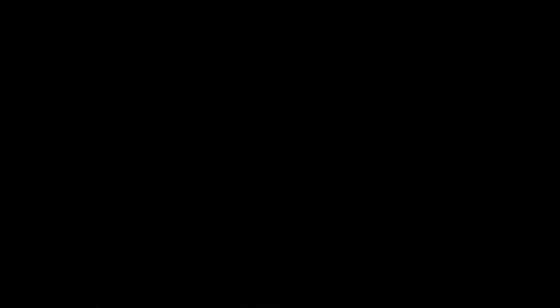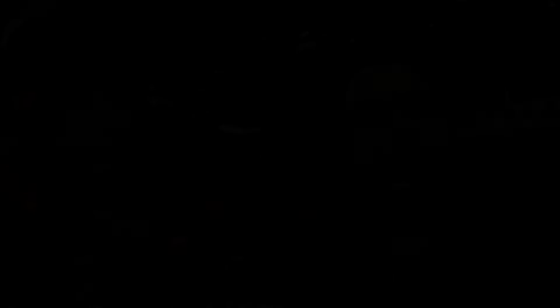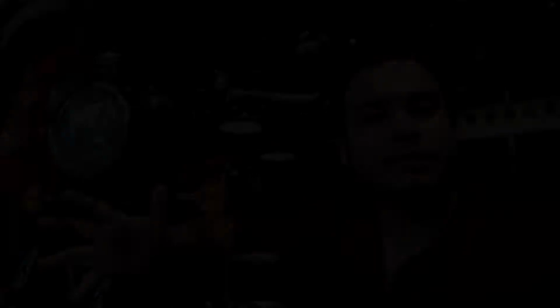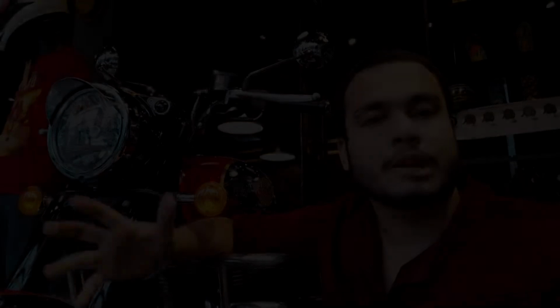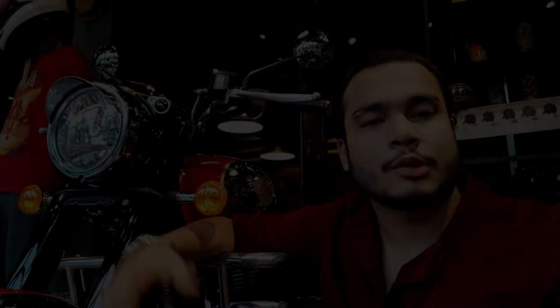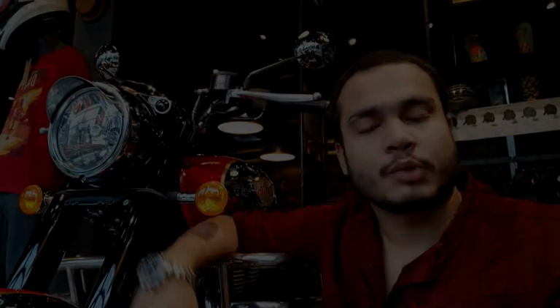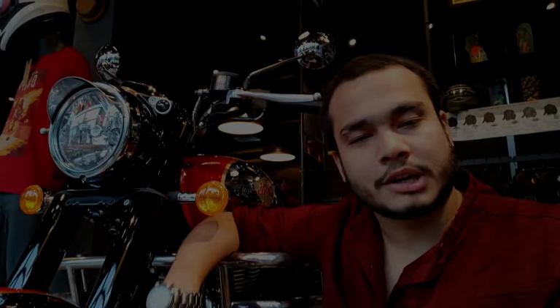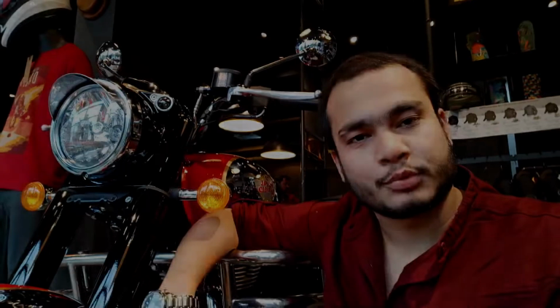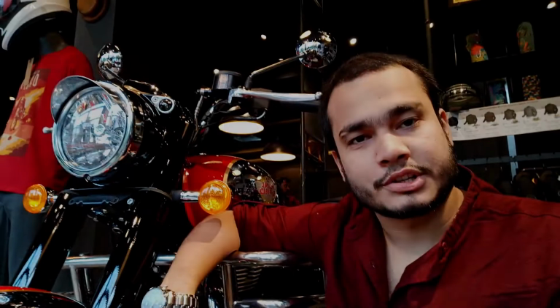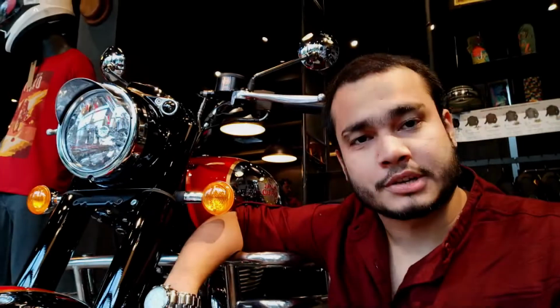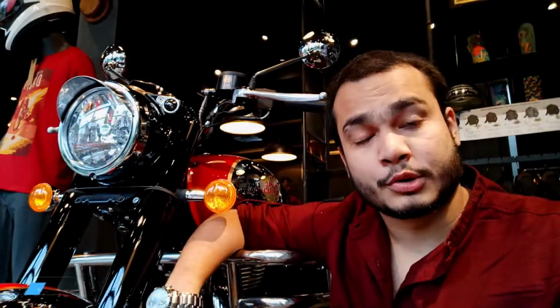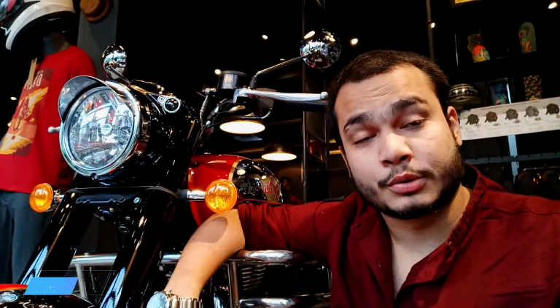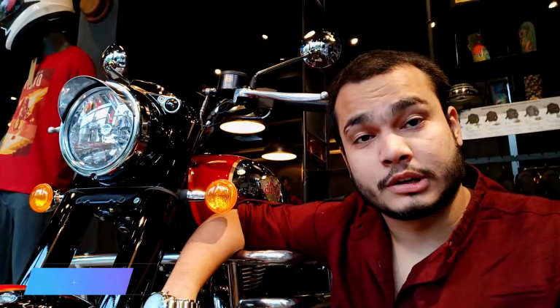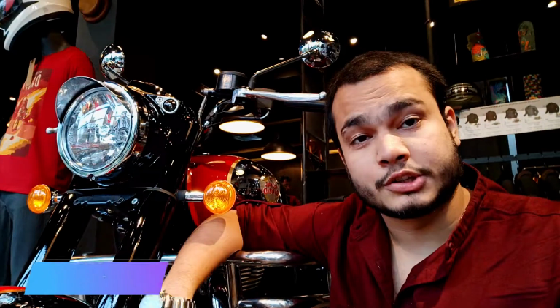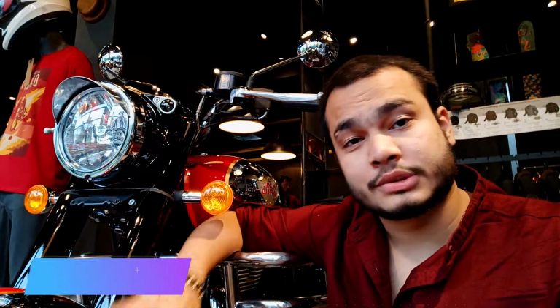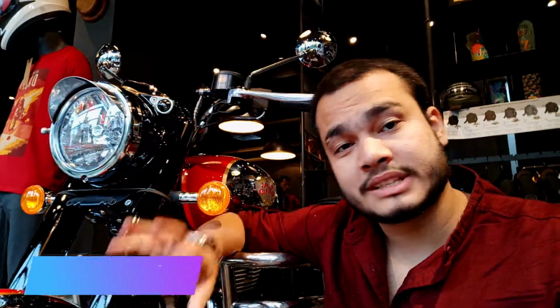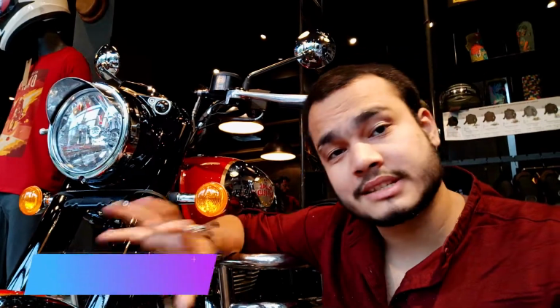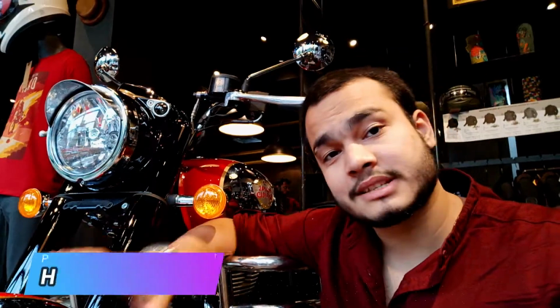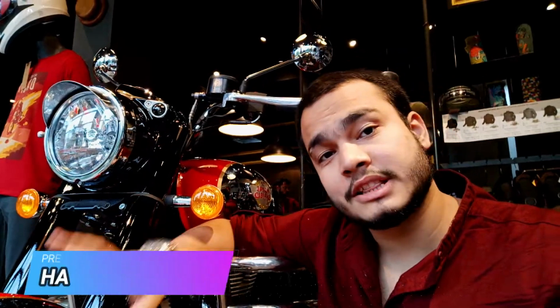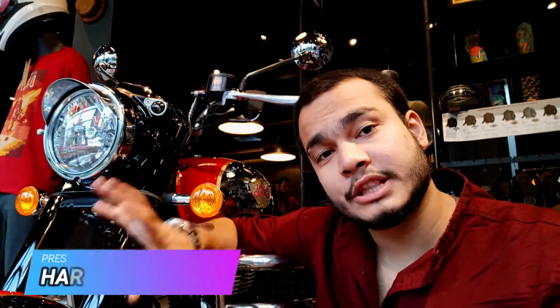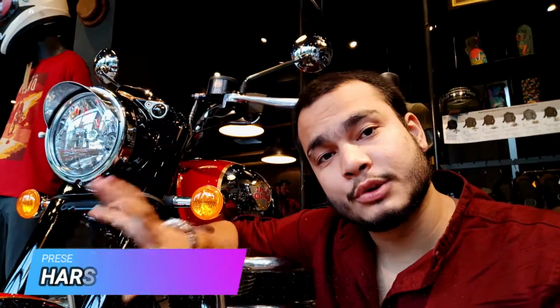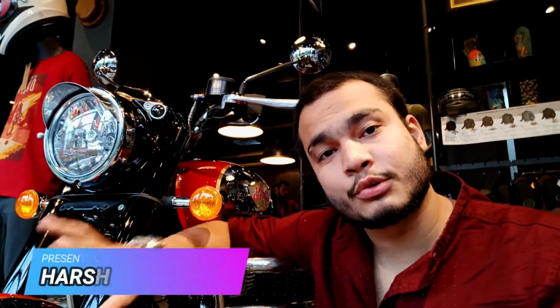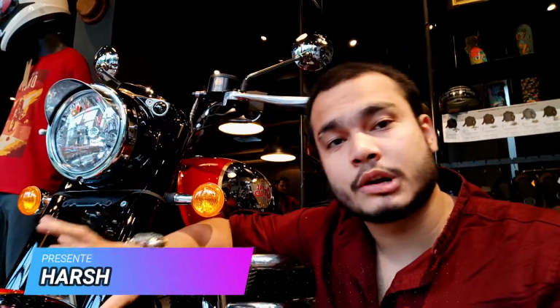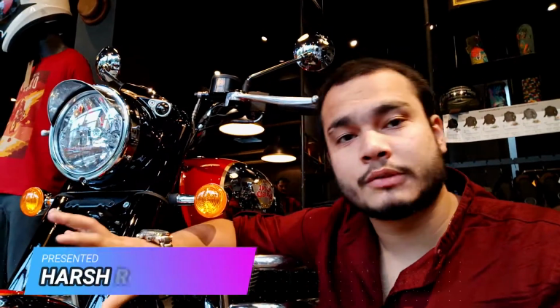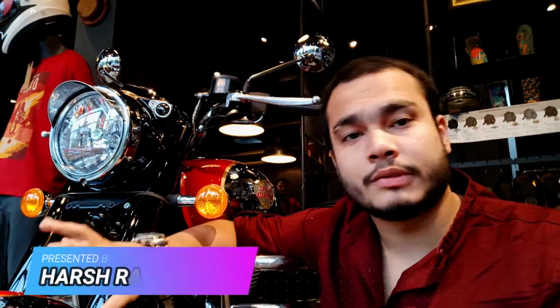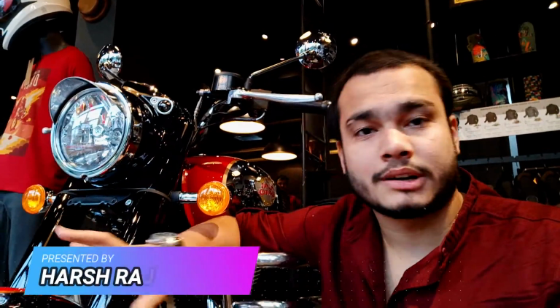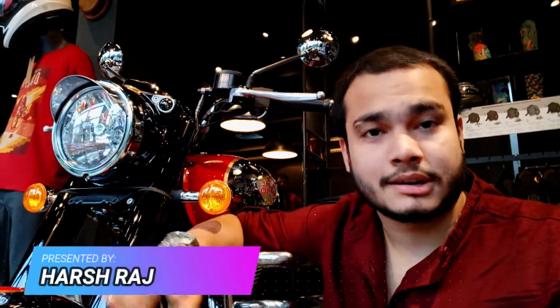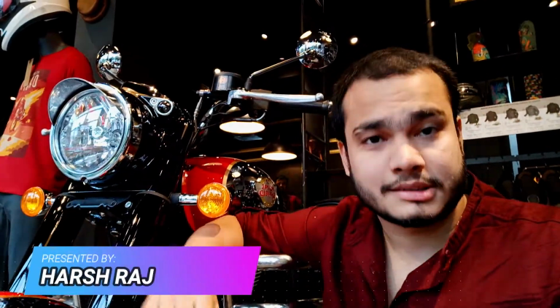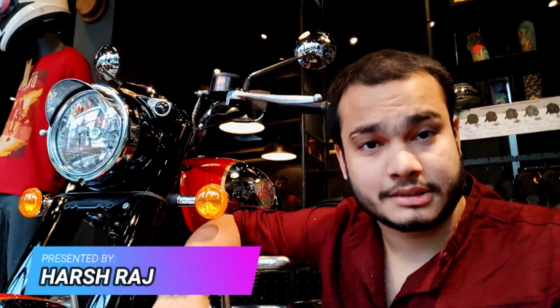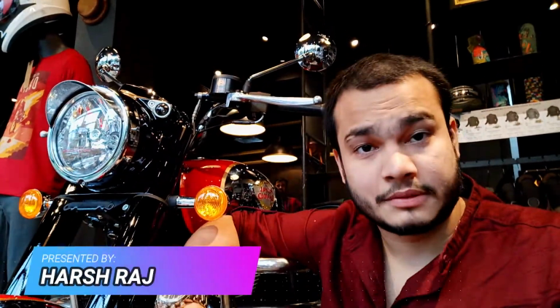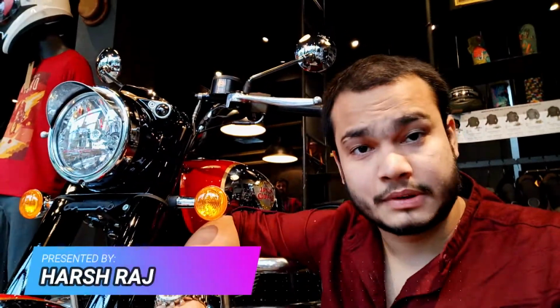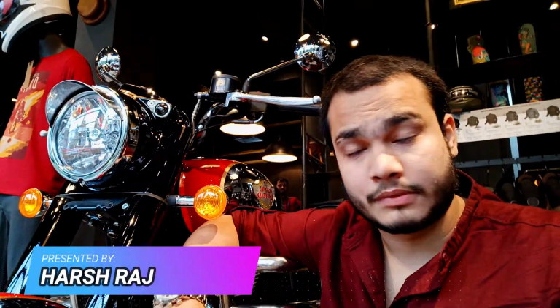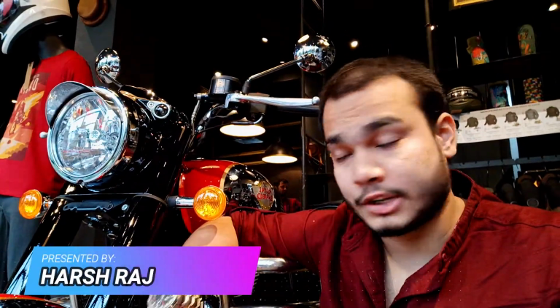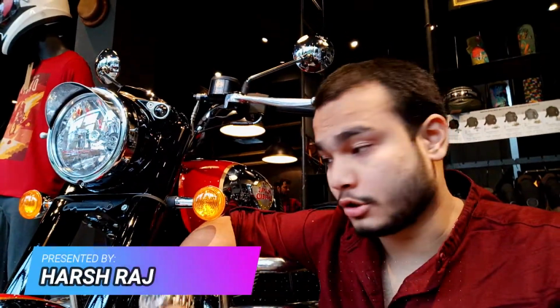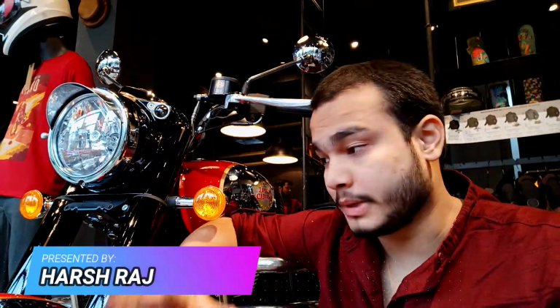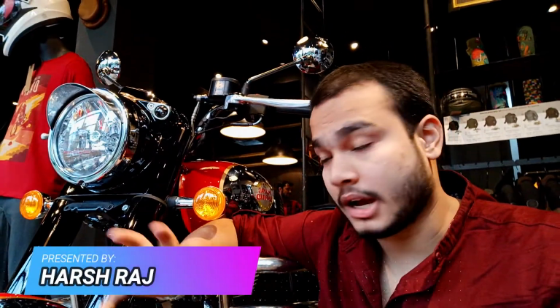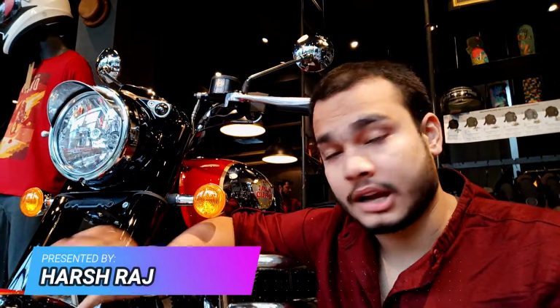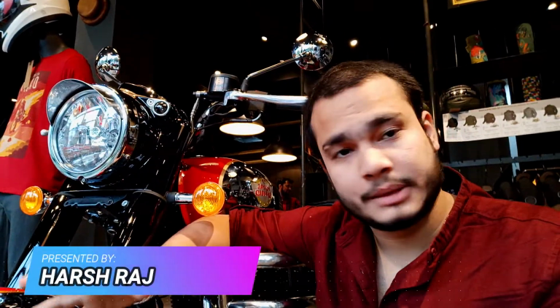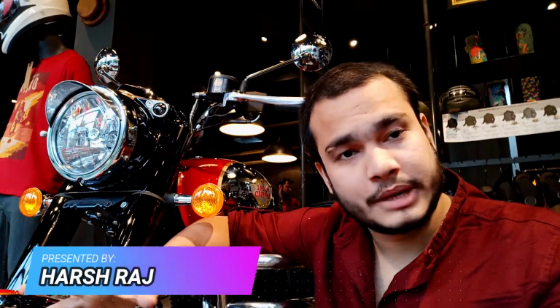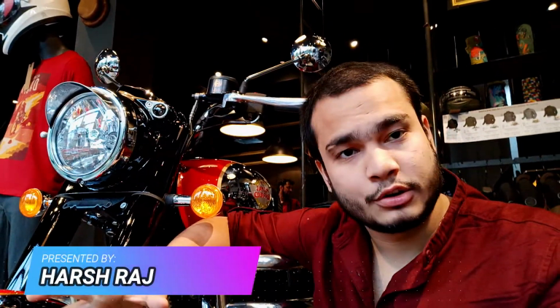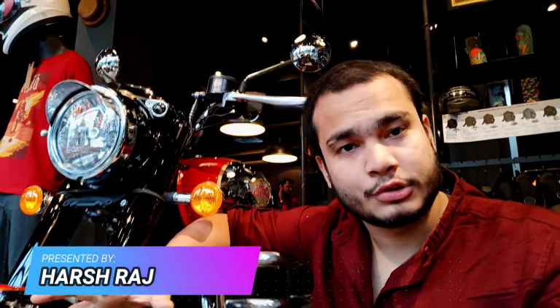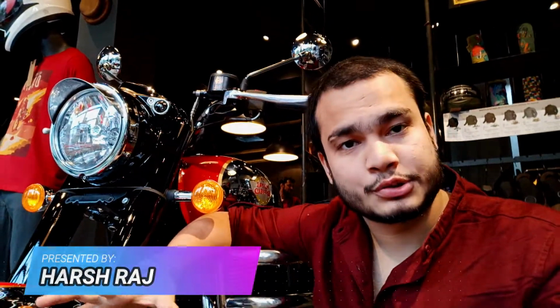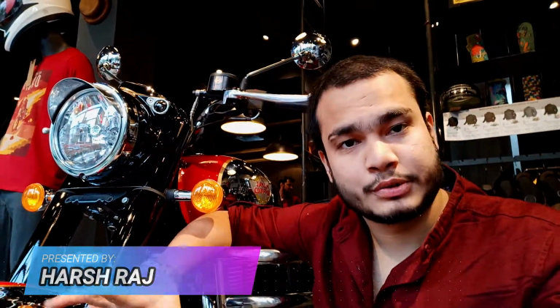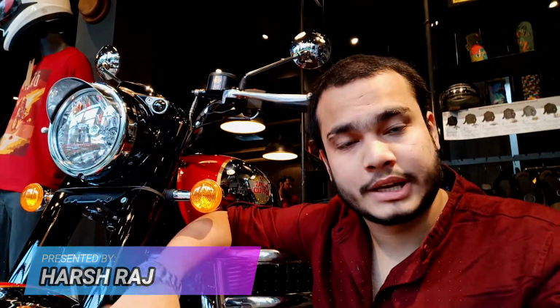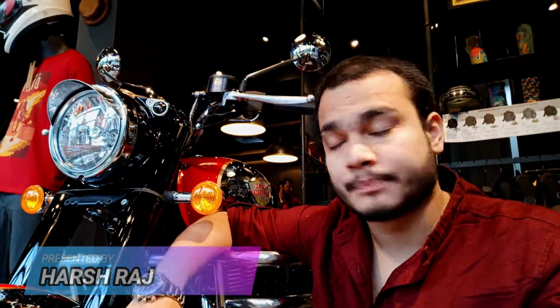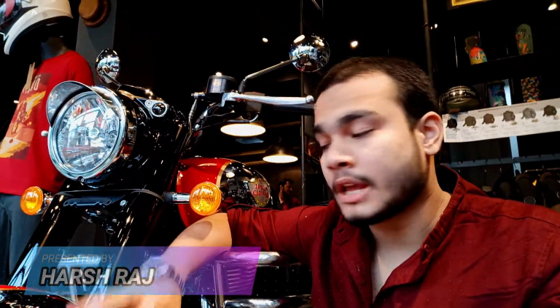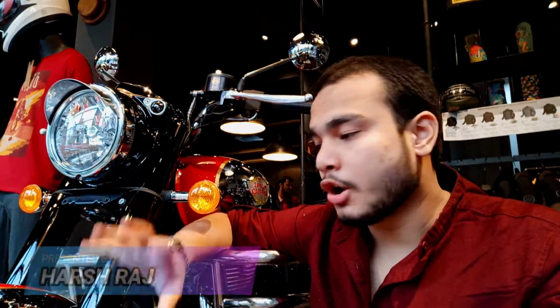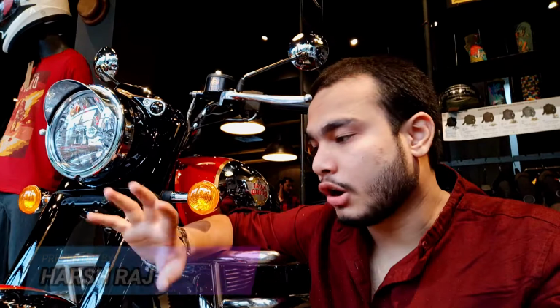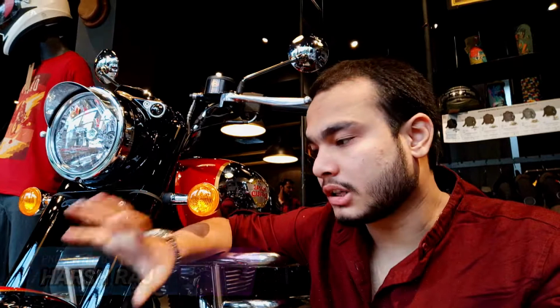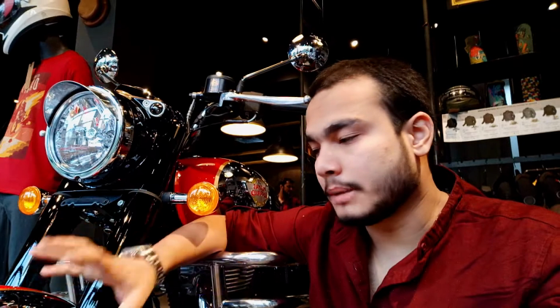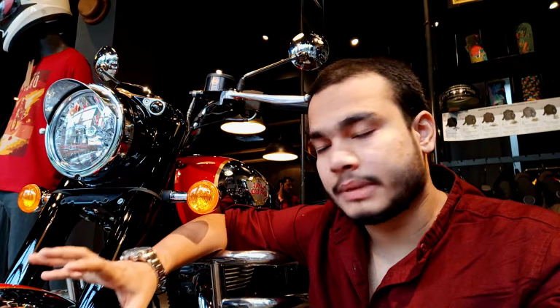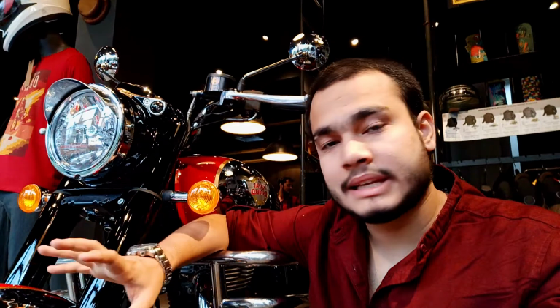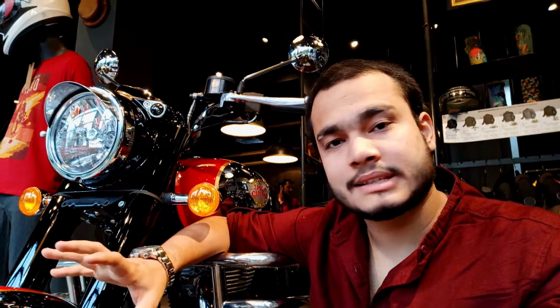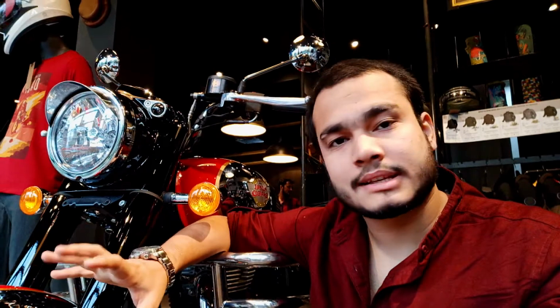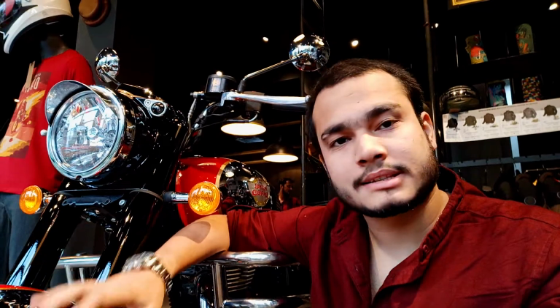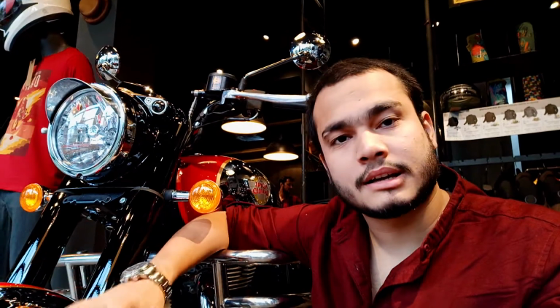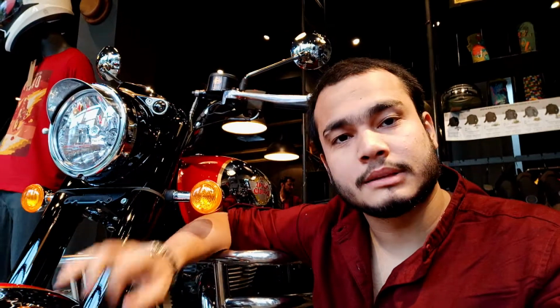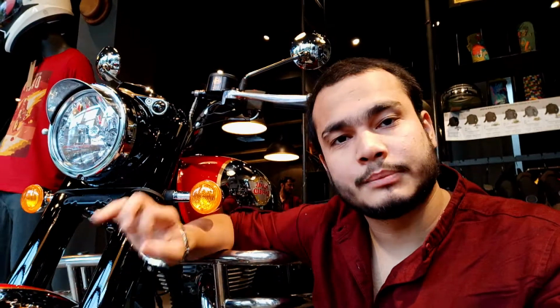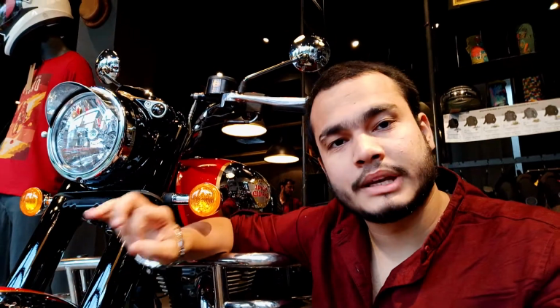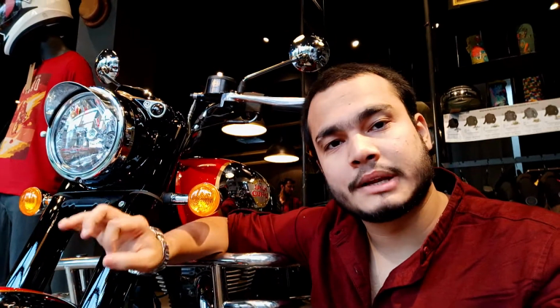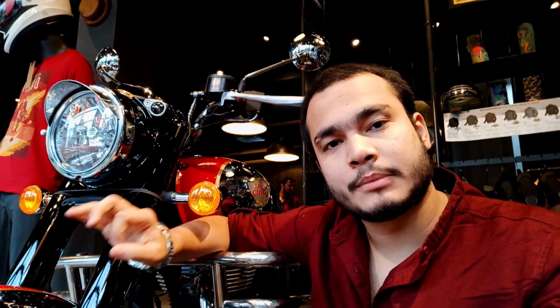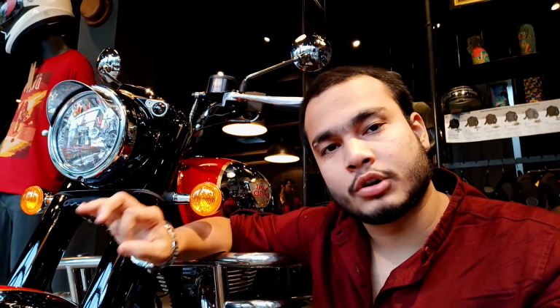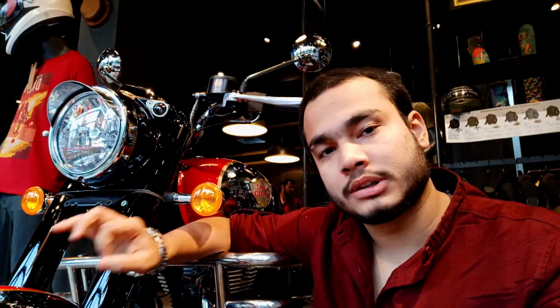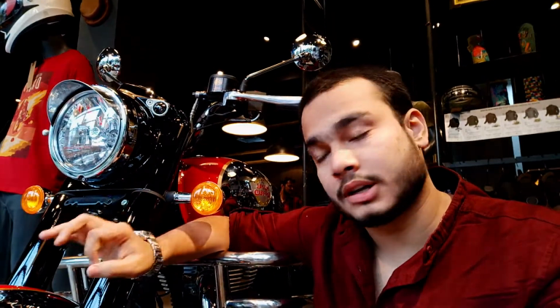Hello everyone and welcome to AshaMoto1. This is the new Royal Enfield Classic 350 which is currently launched, and the company is using the tagline 'Be Reborn.'